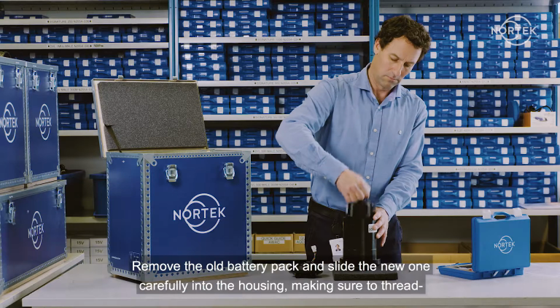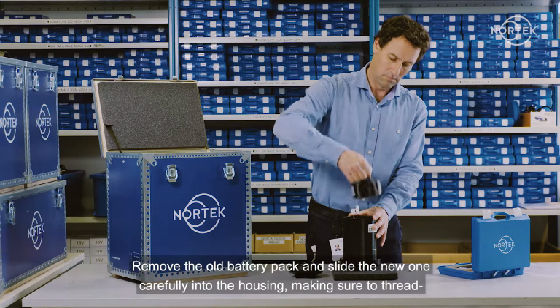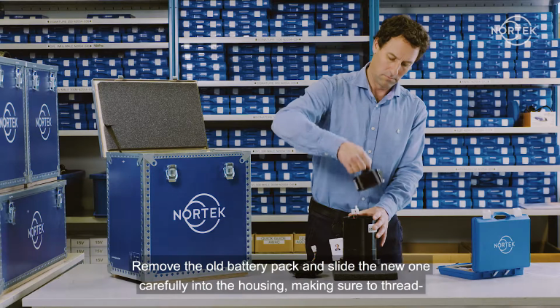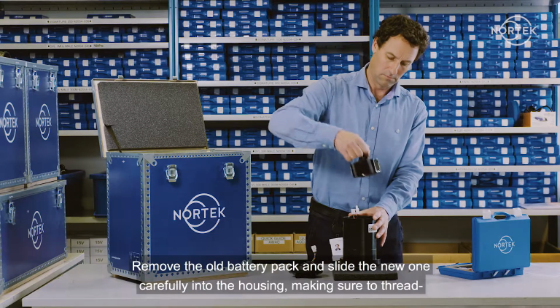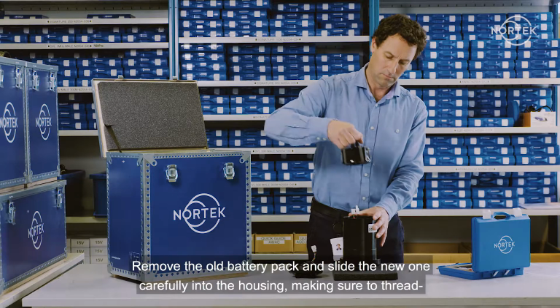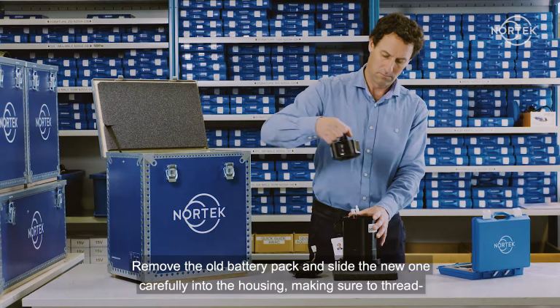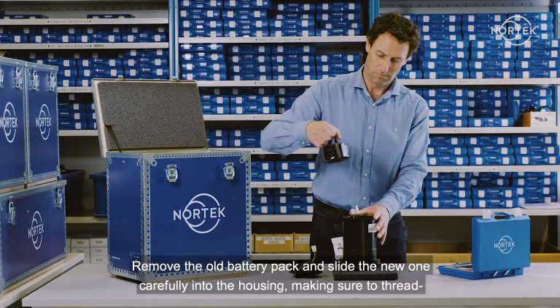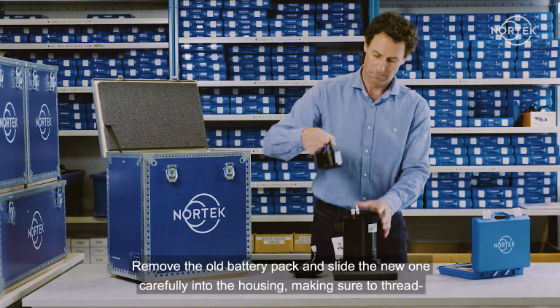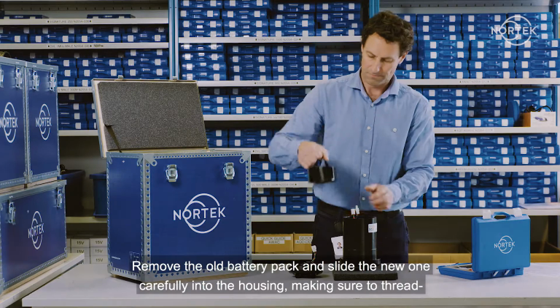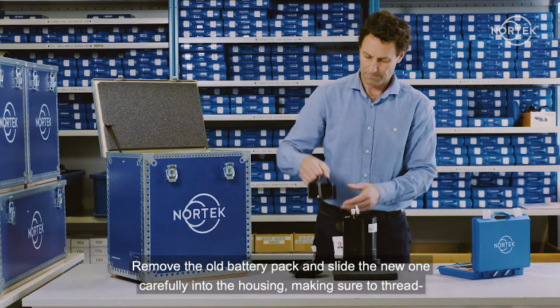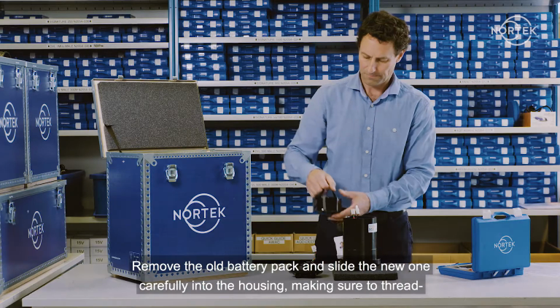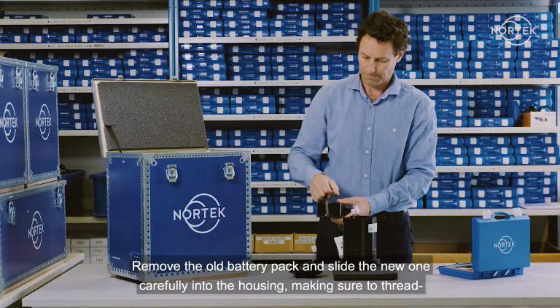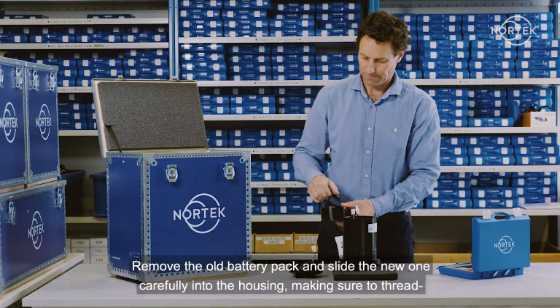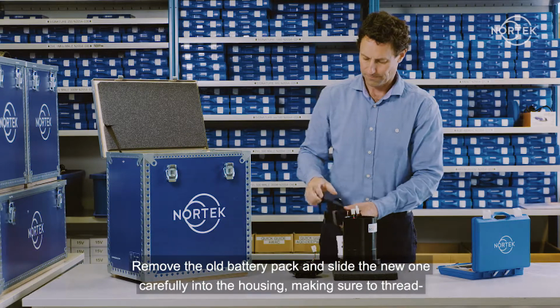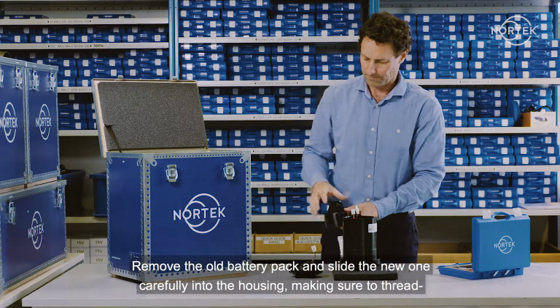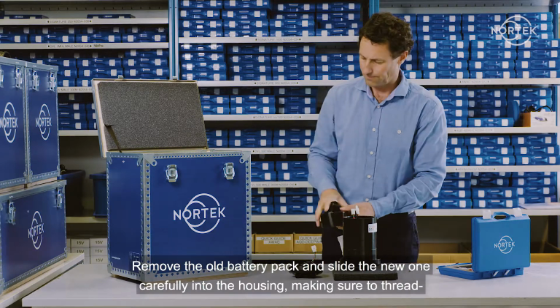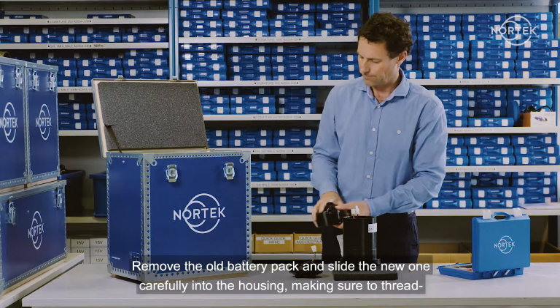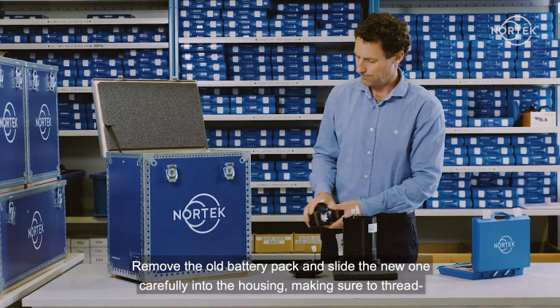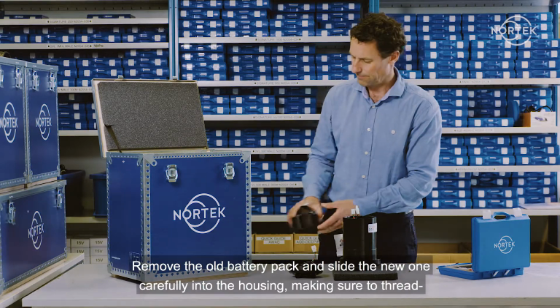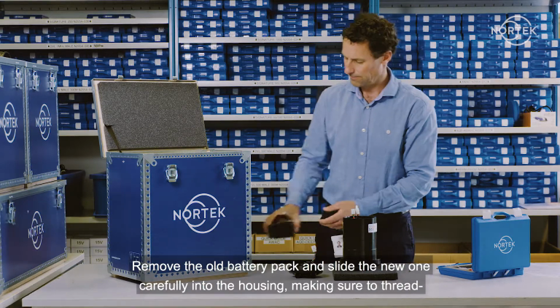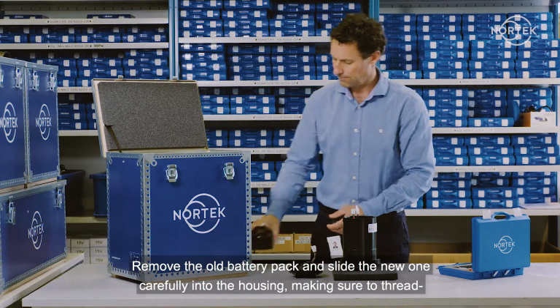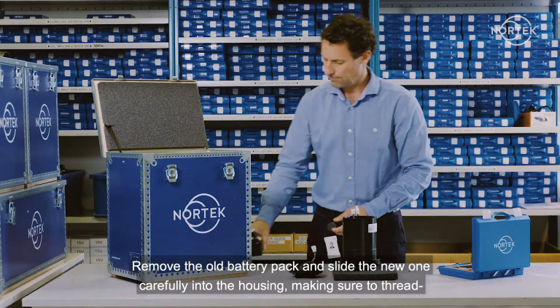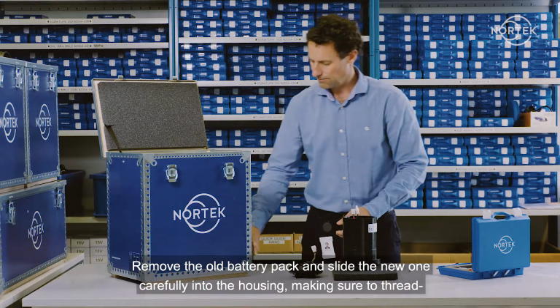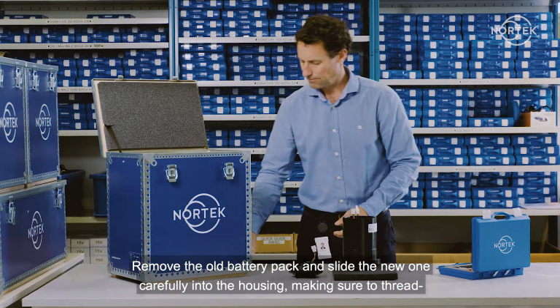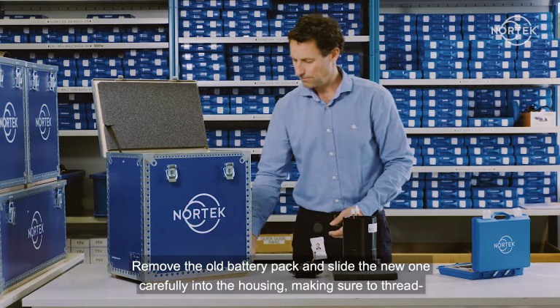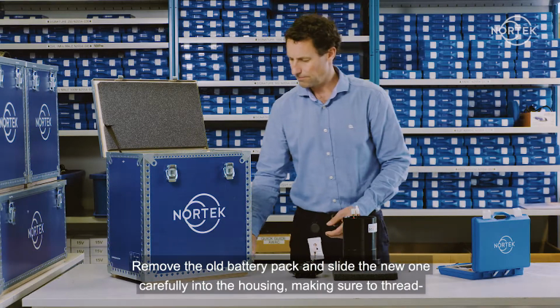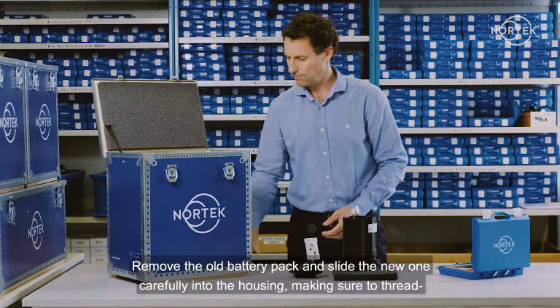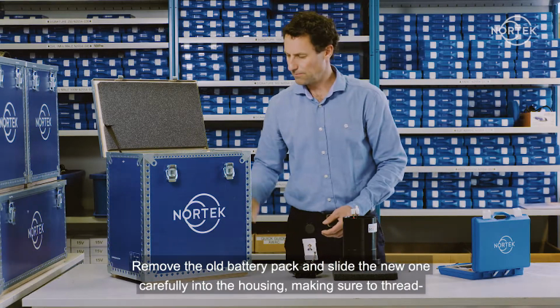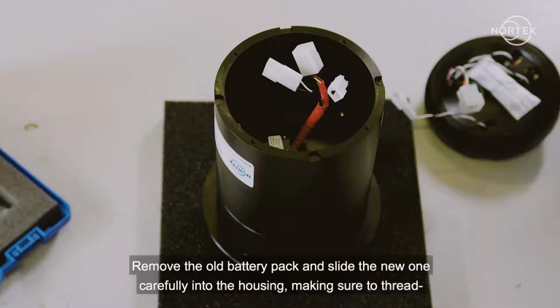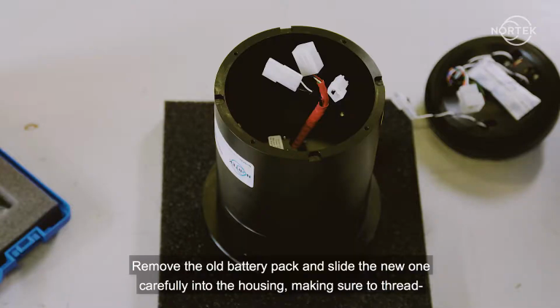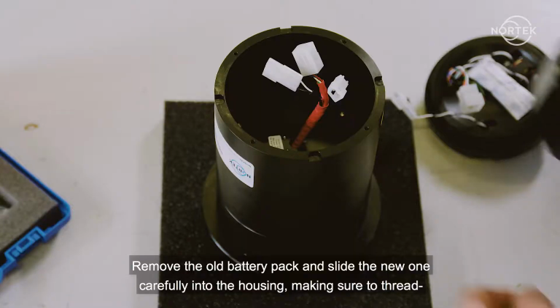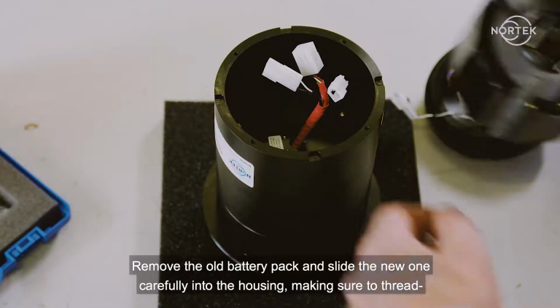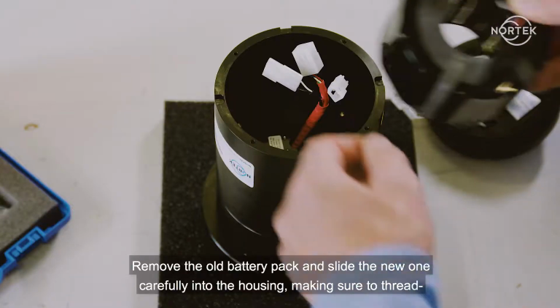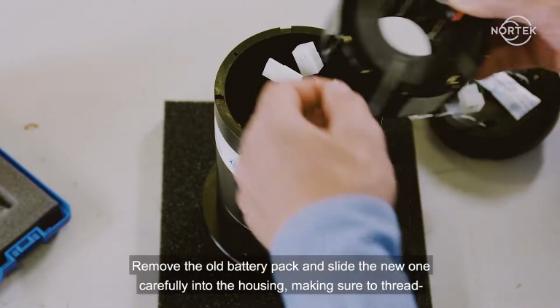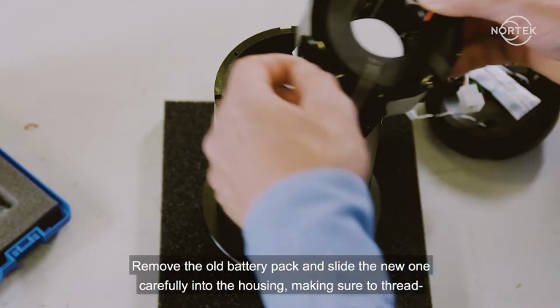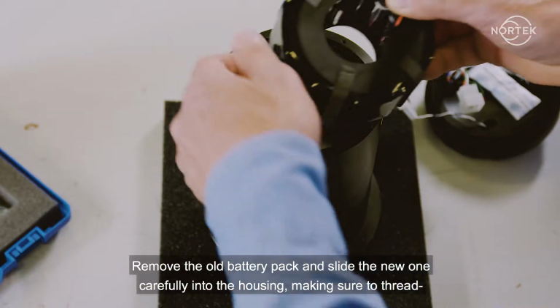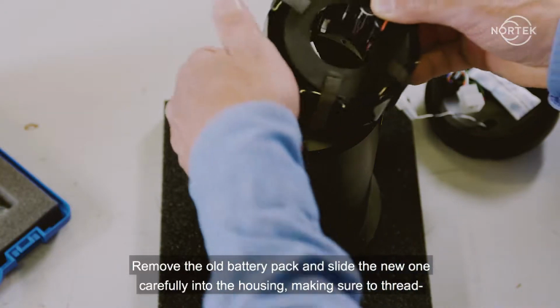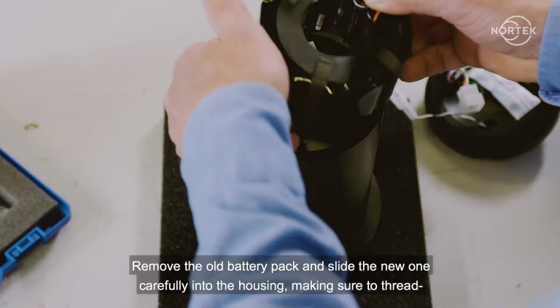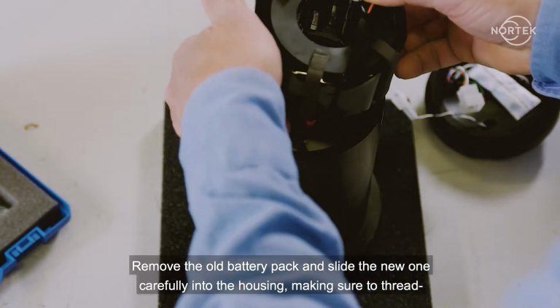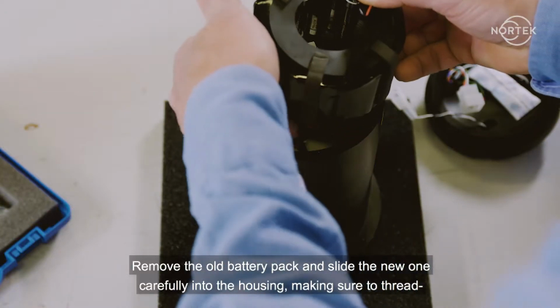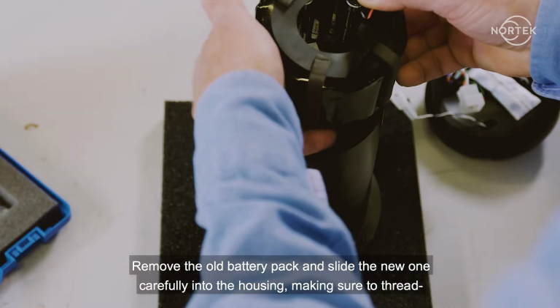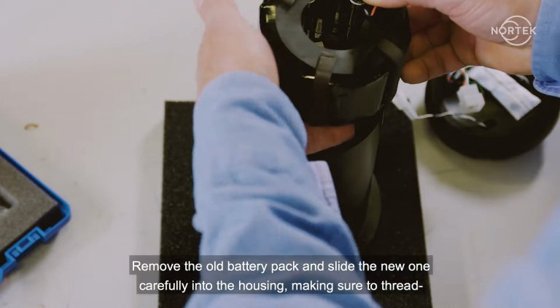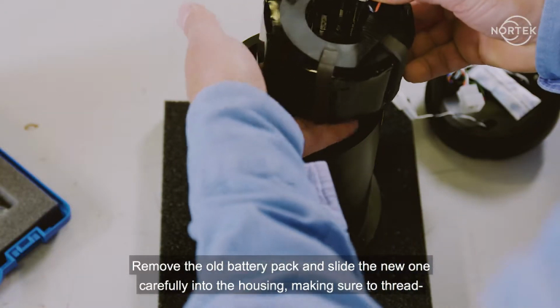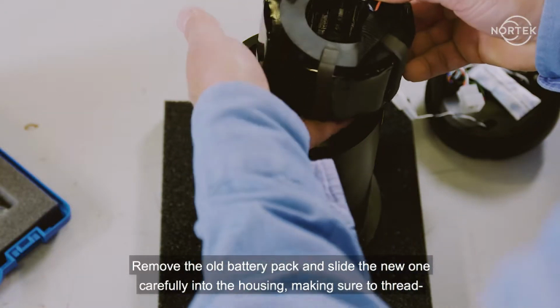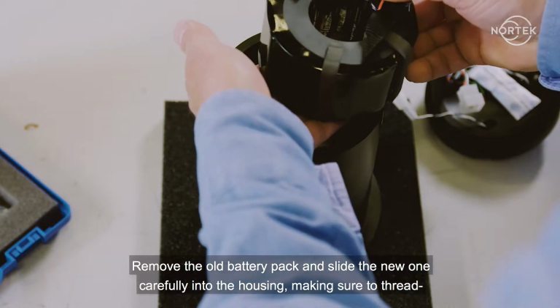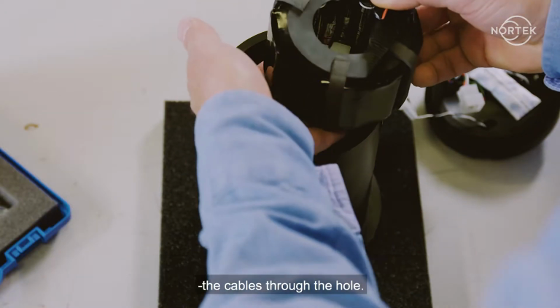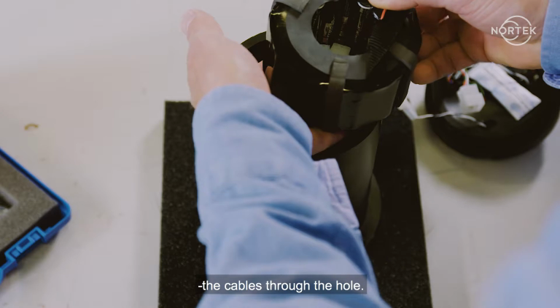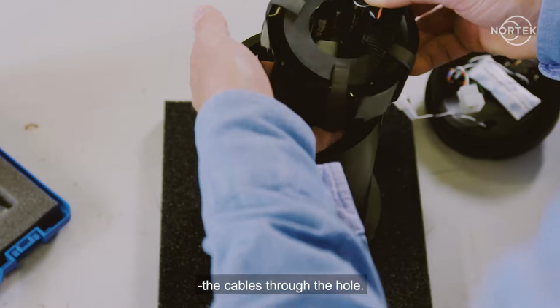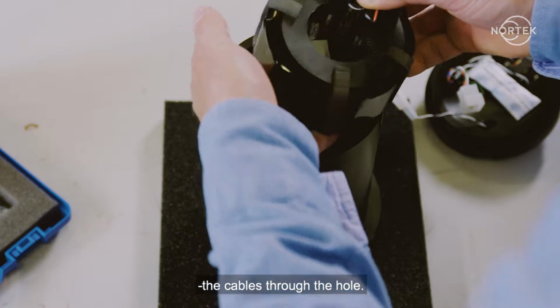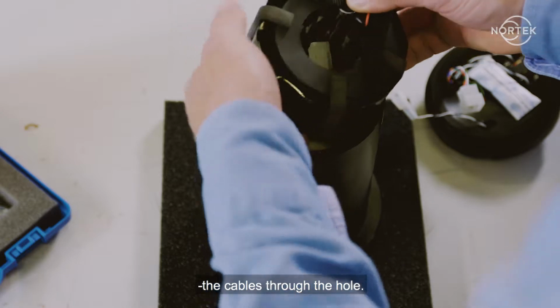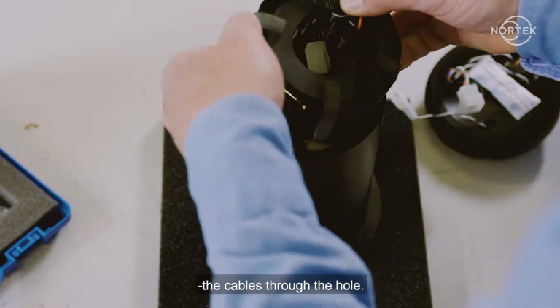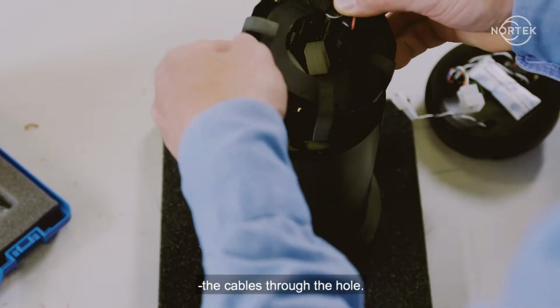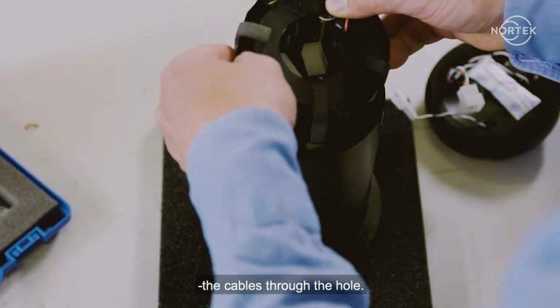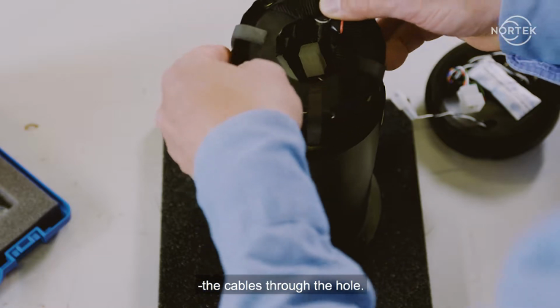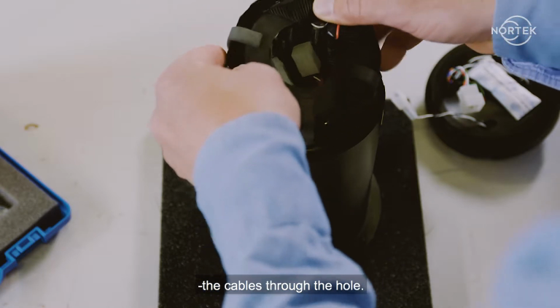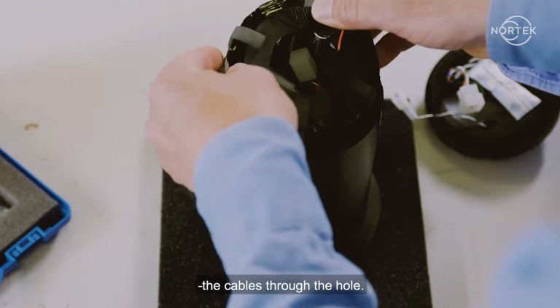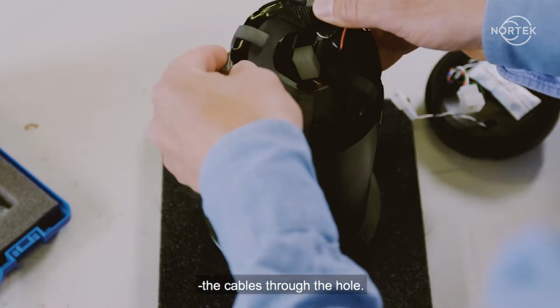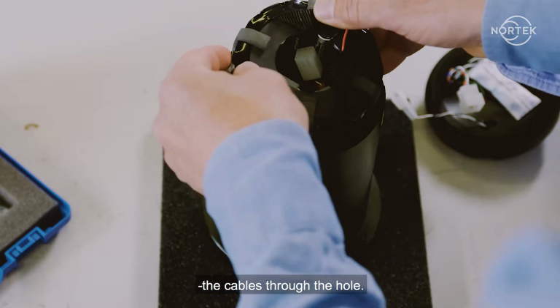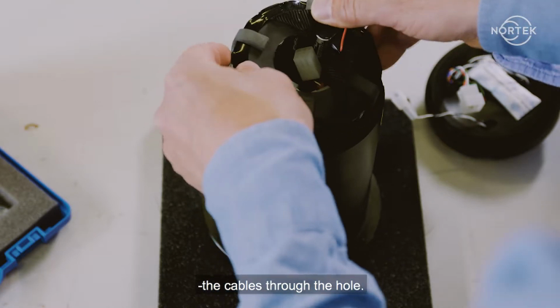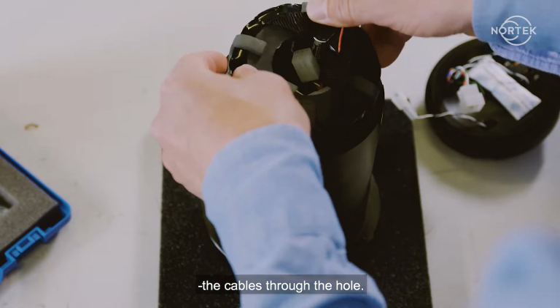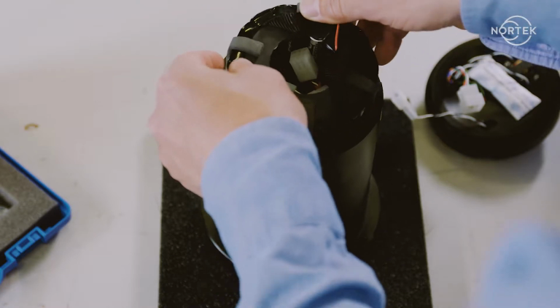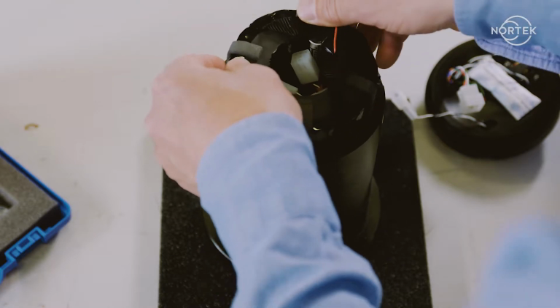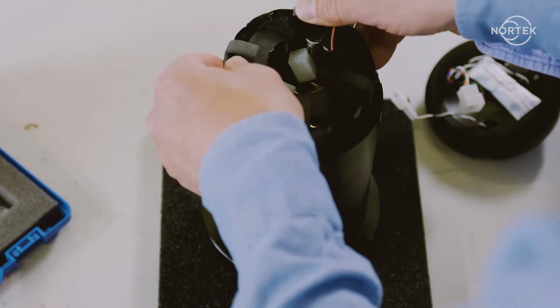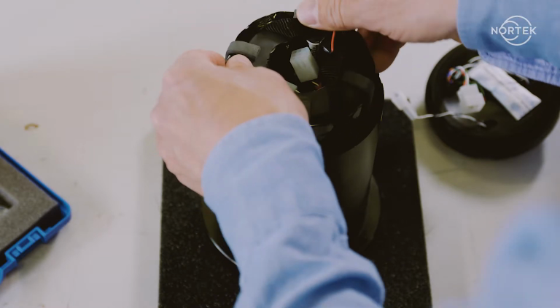Remove the old battery pack and slide the new one carefully into the housing, making sure to thread the cables through the hole.